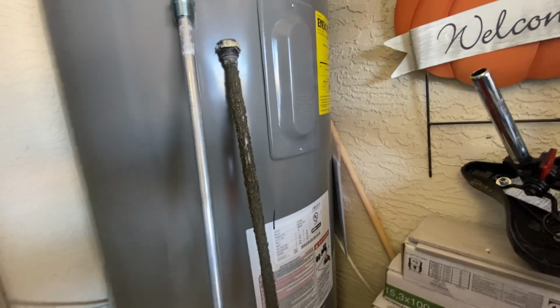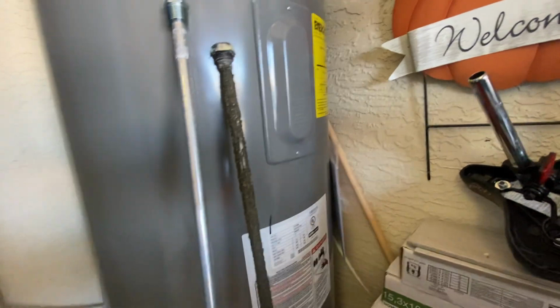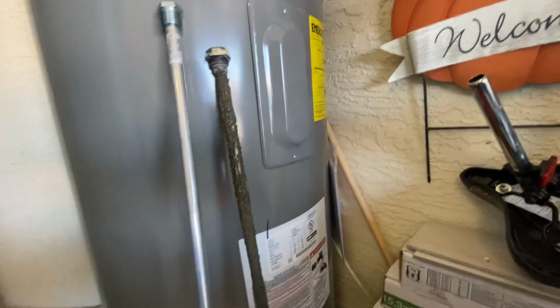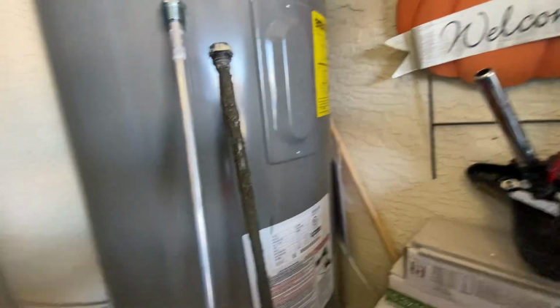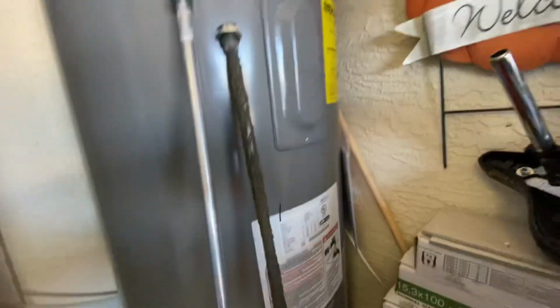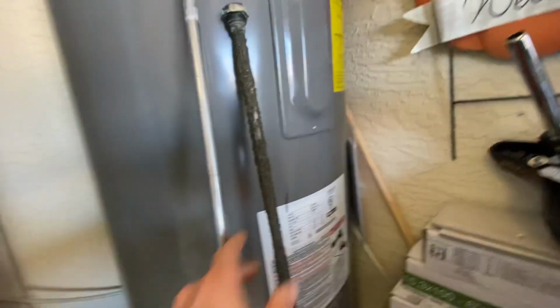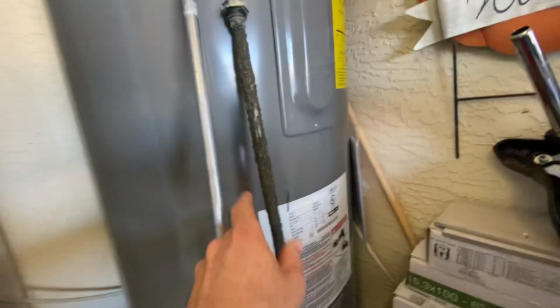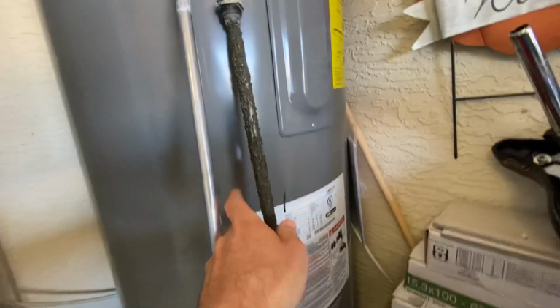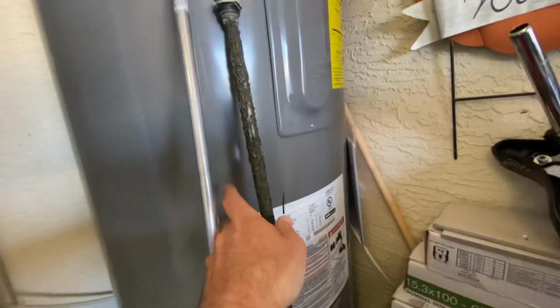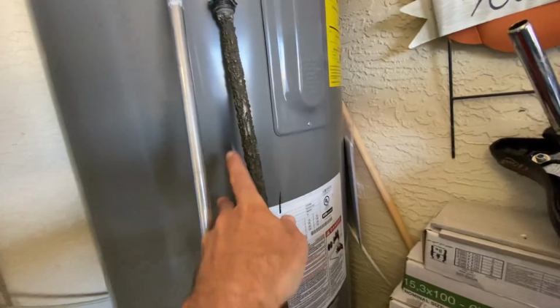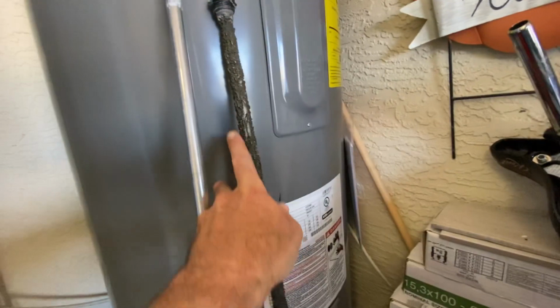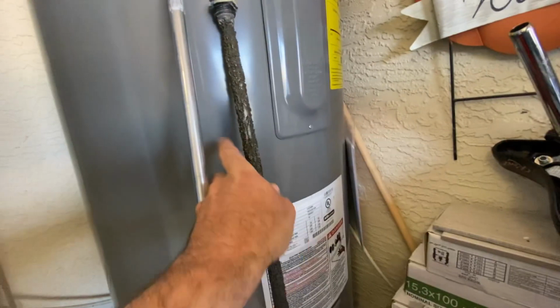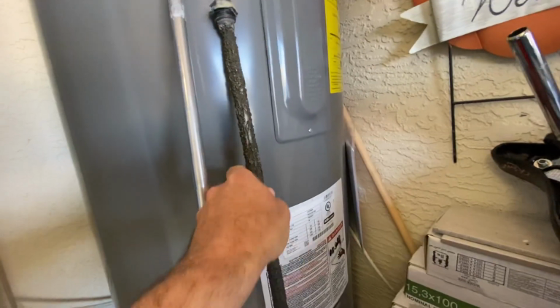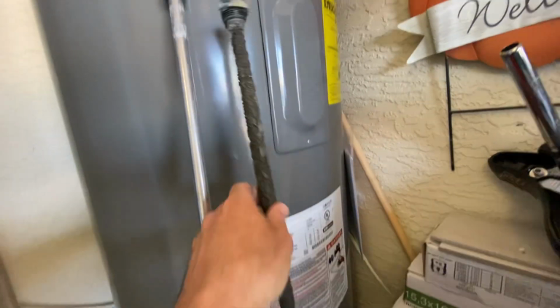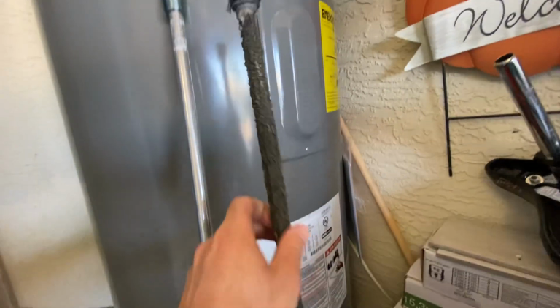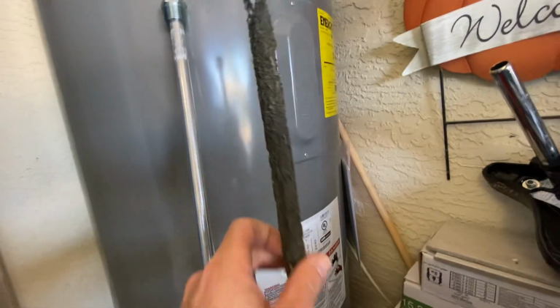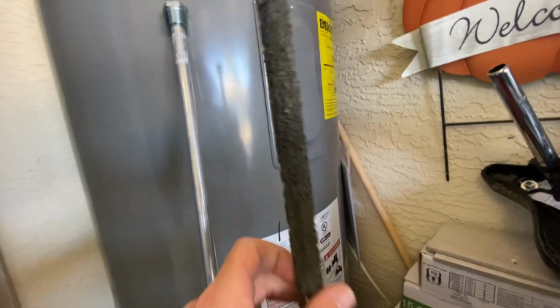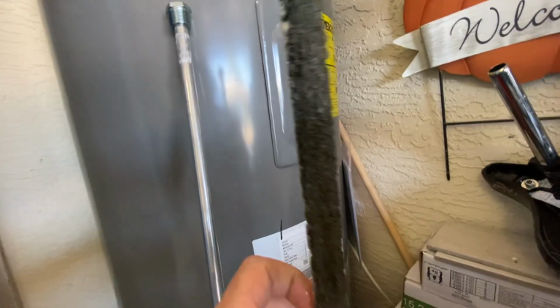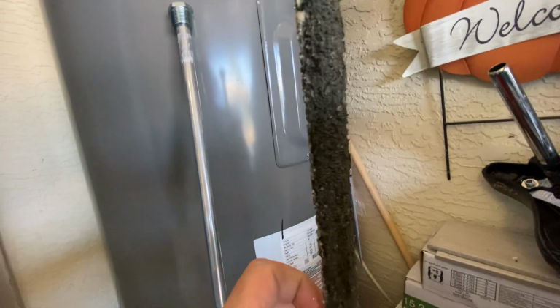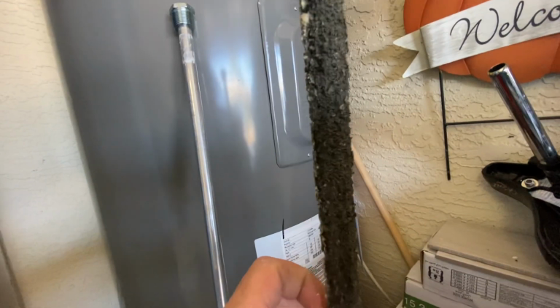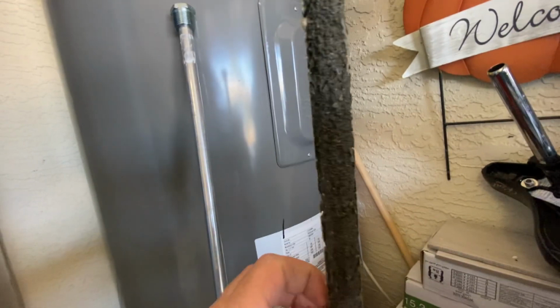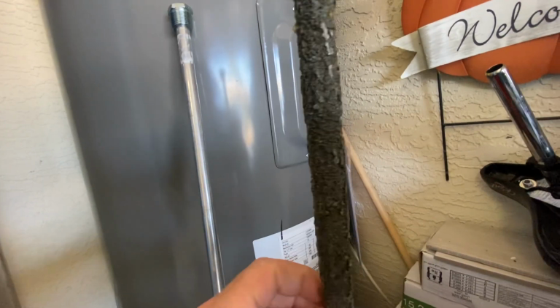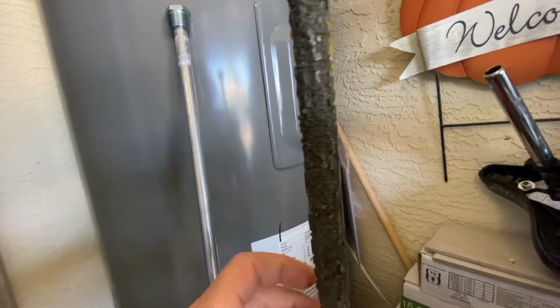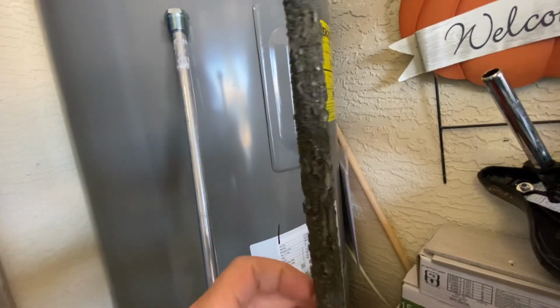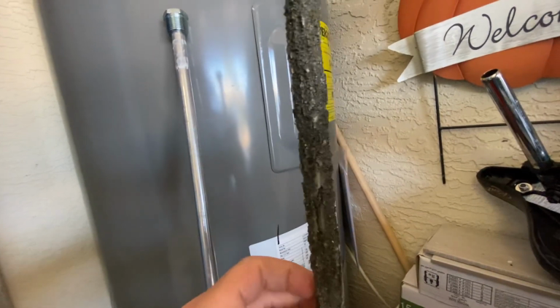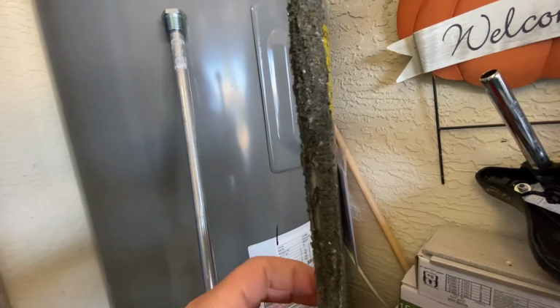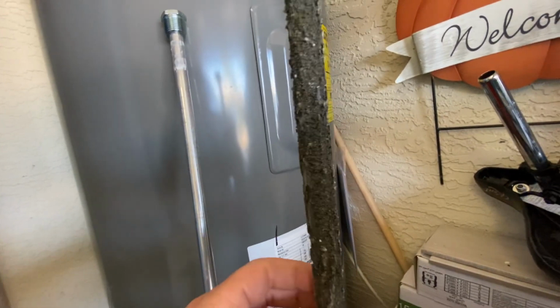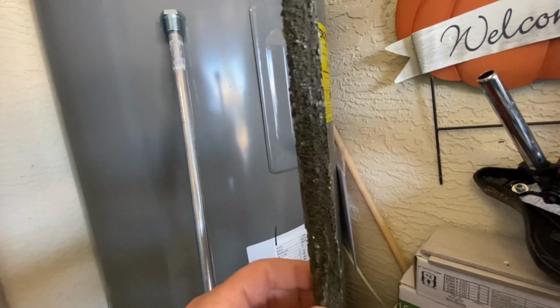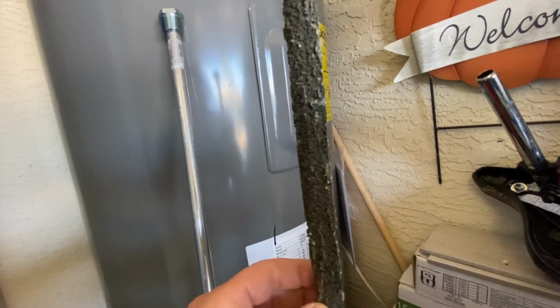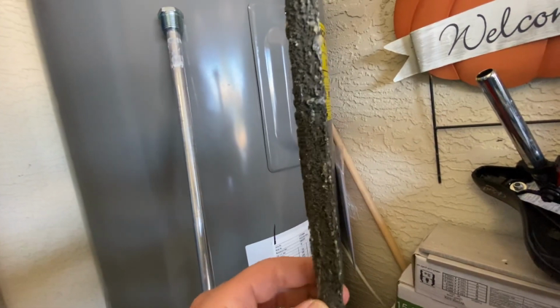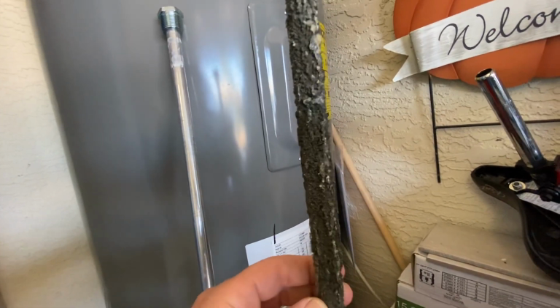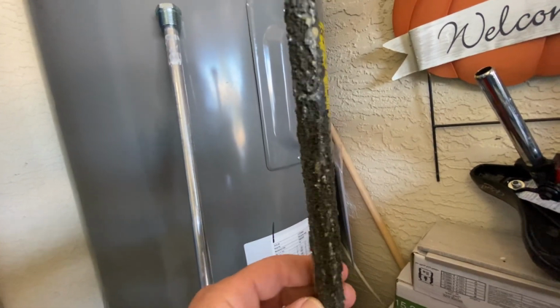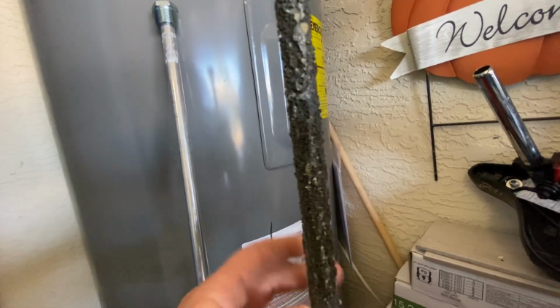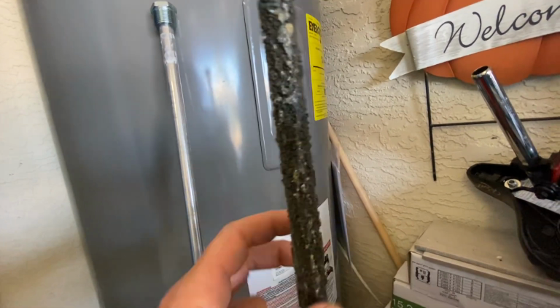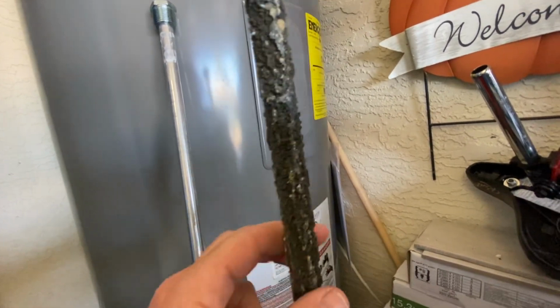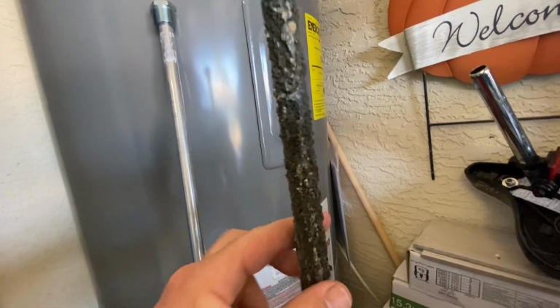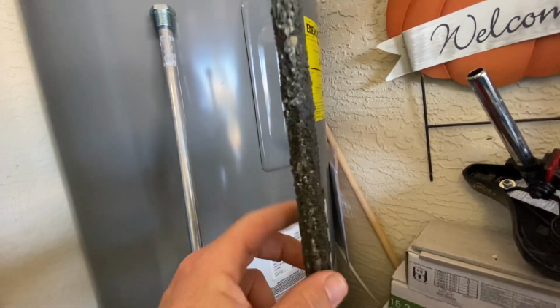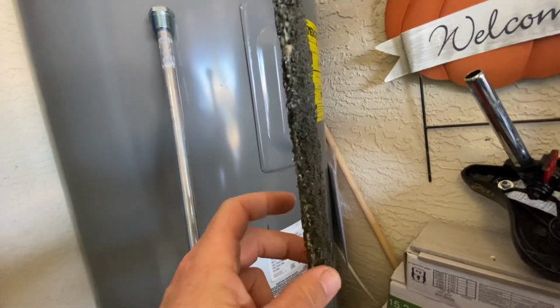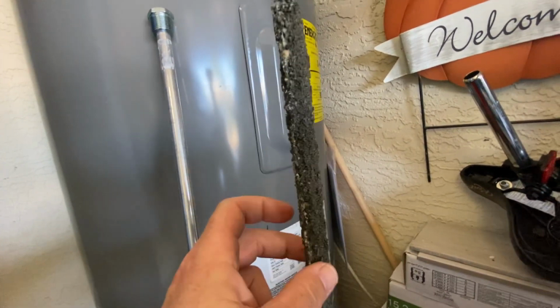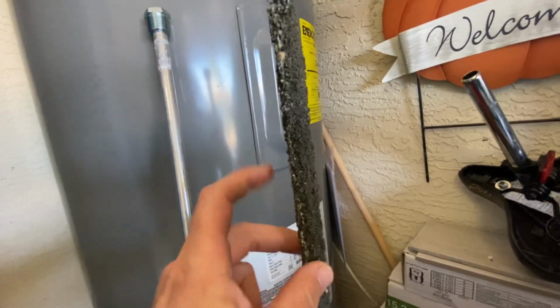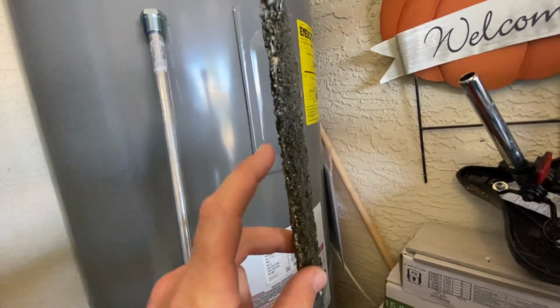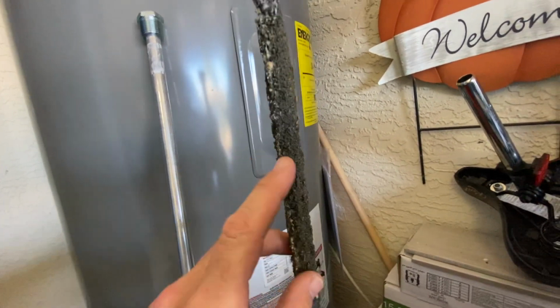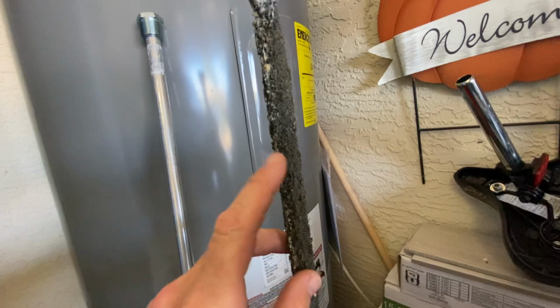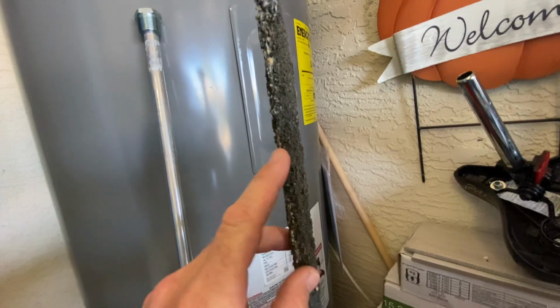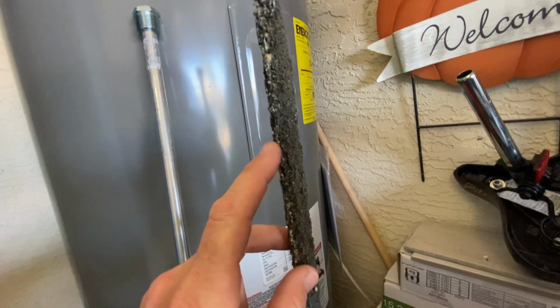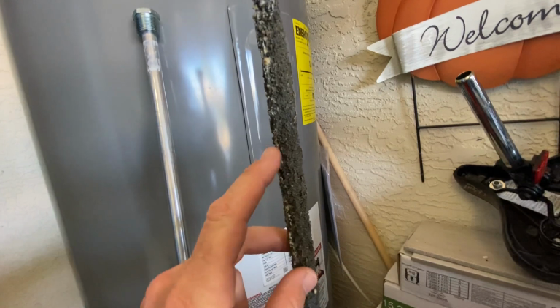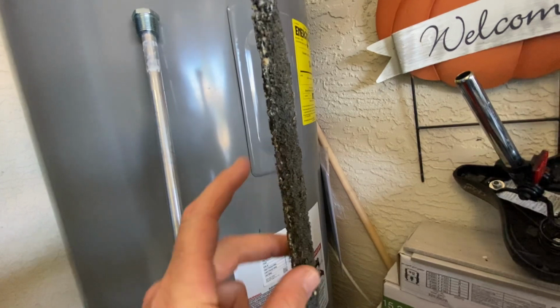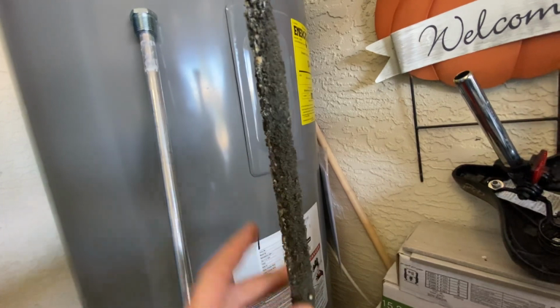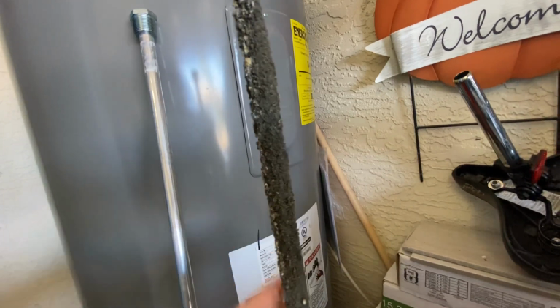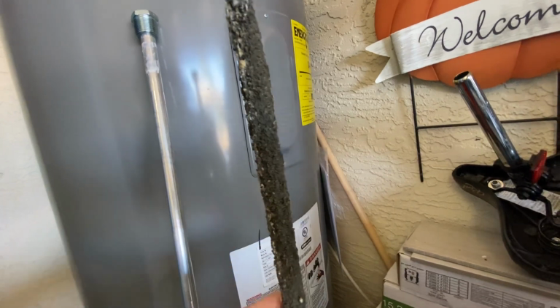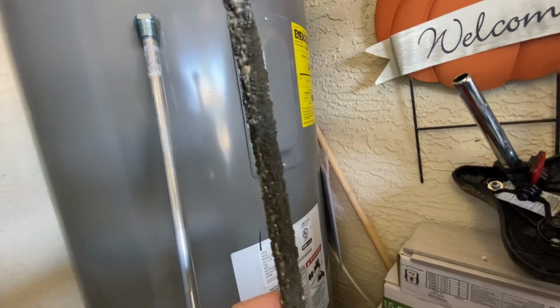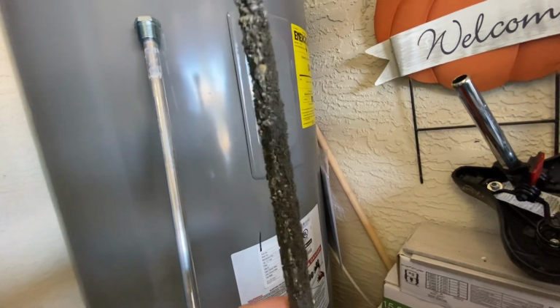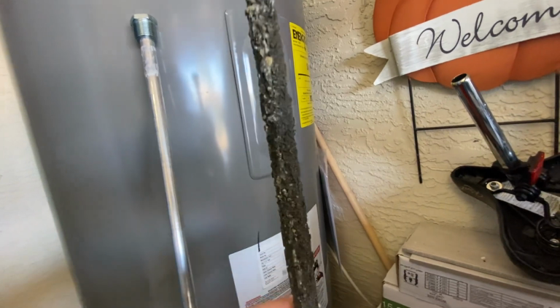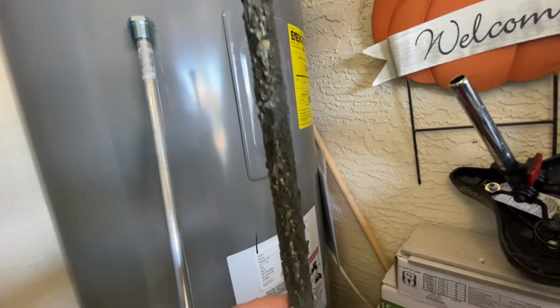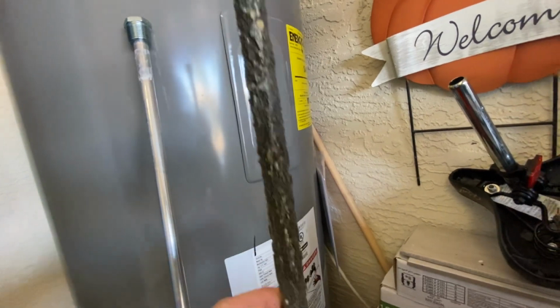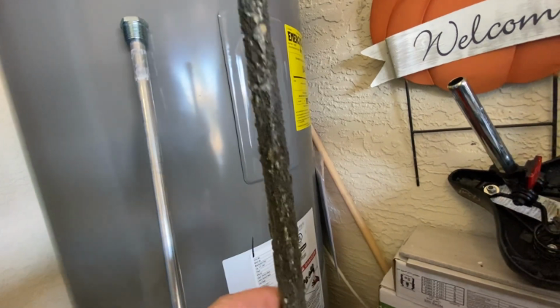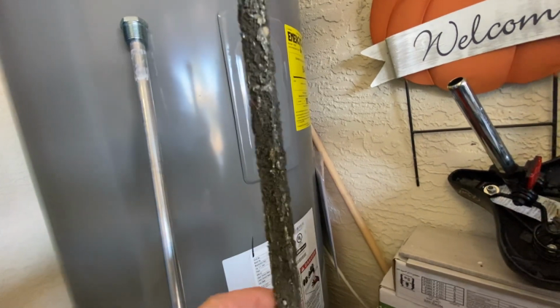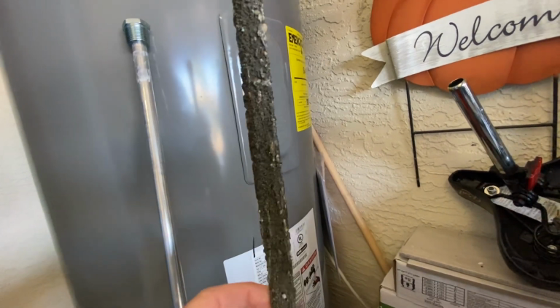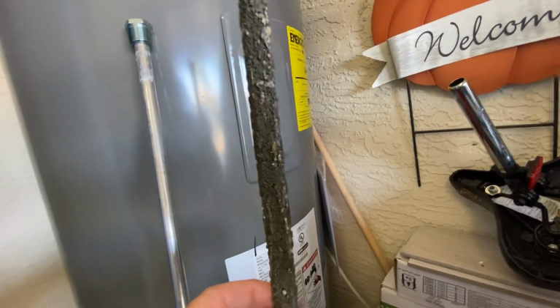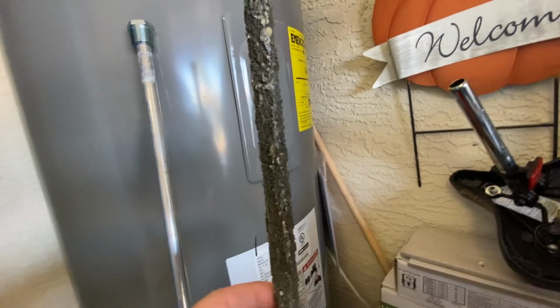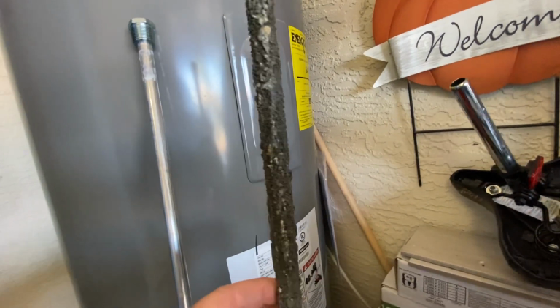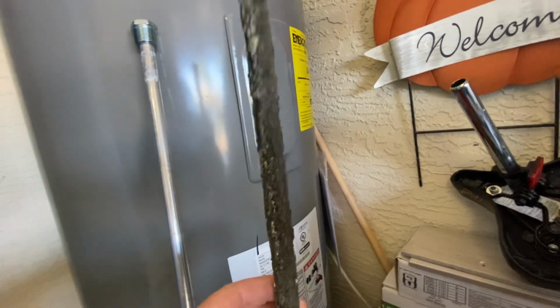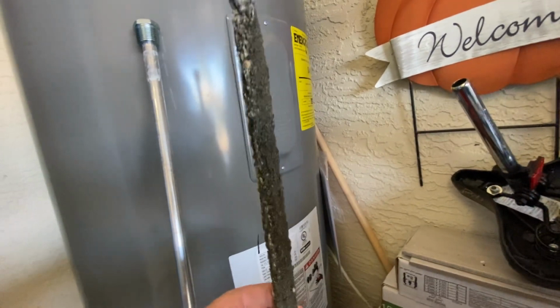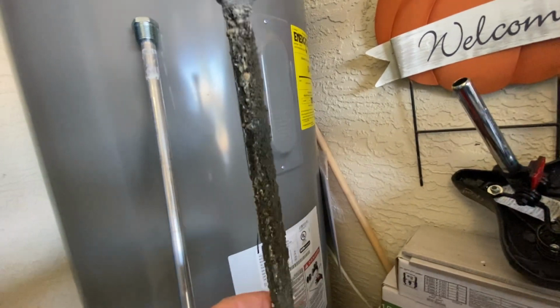You can see this one is all corroded. This is a year old. It is supposed to corrode and break down — that's the point.